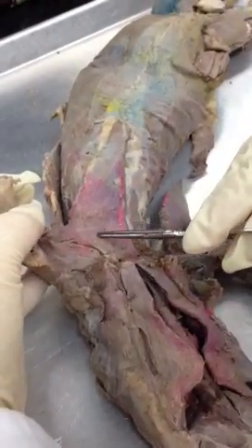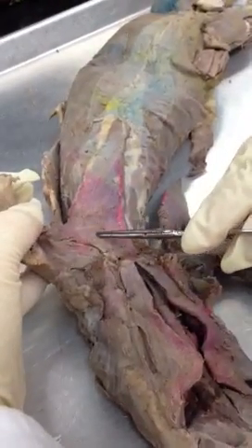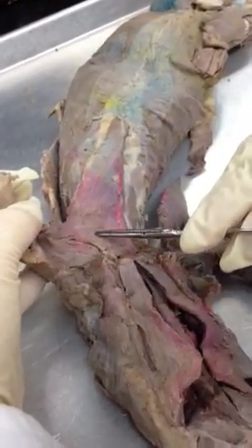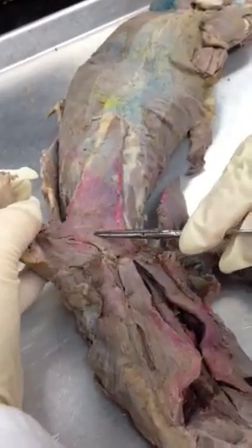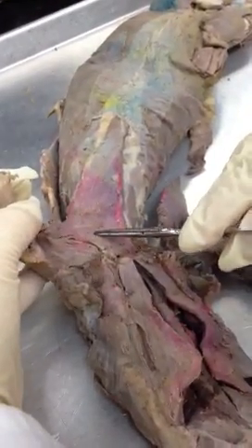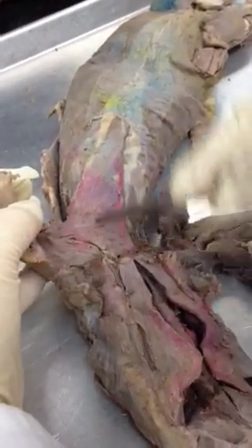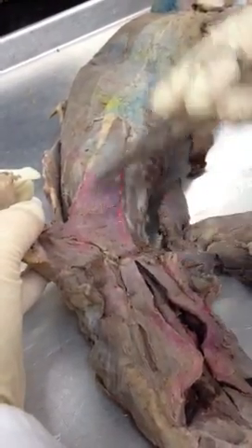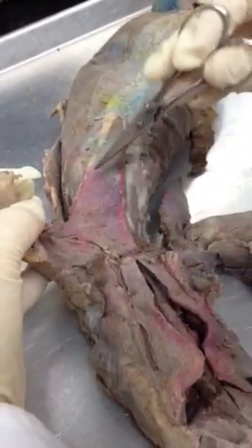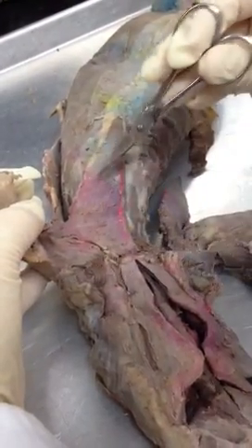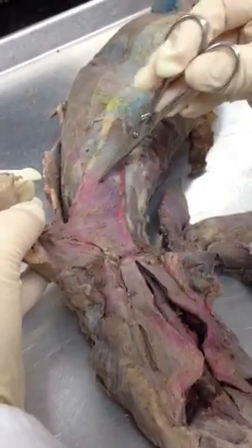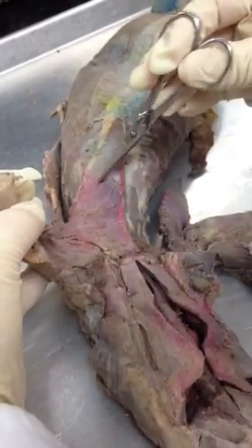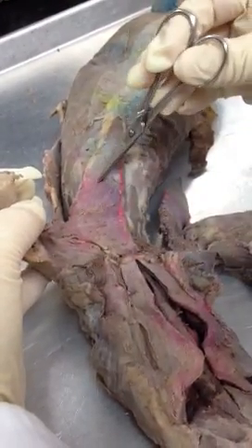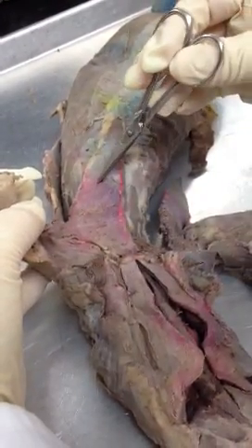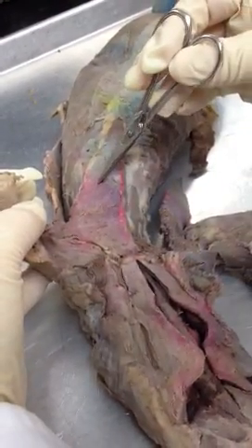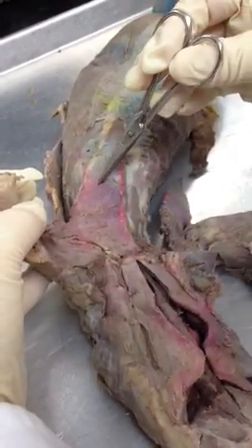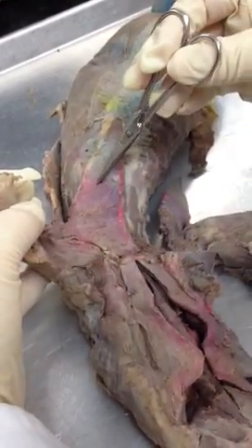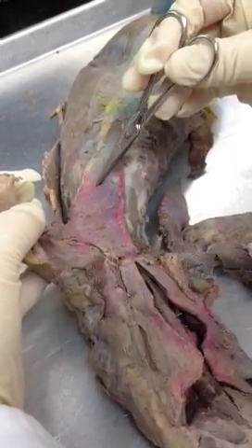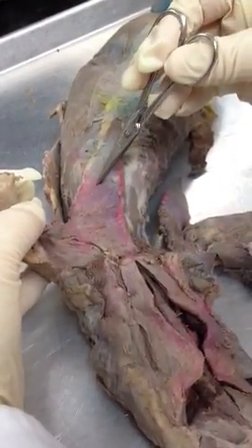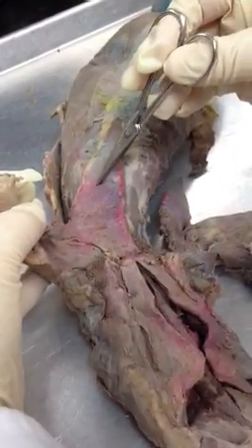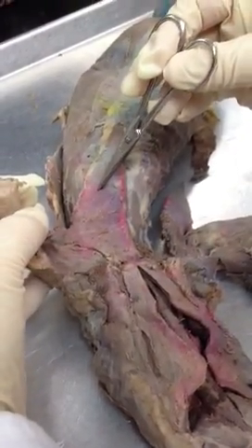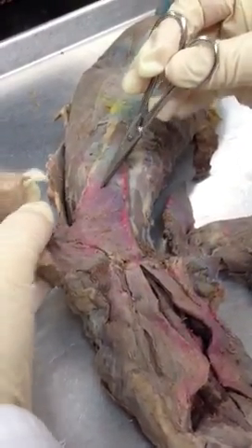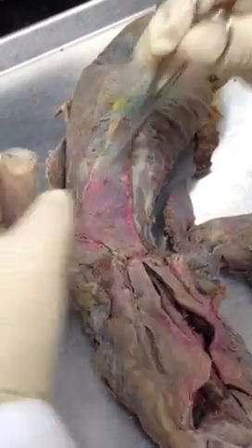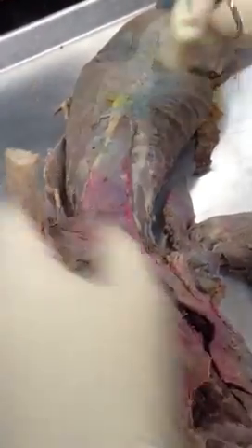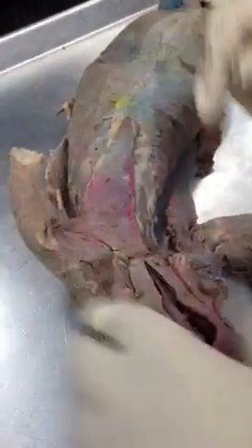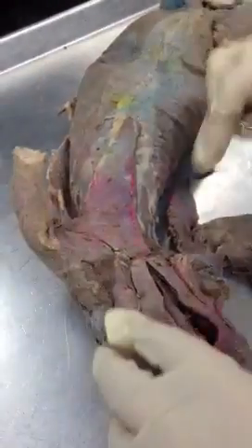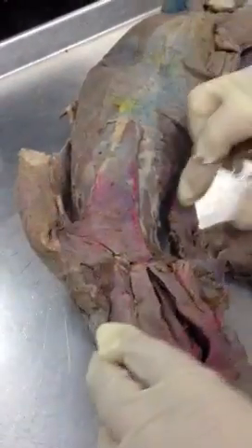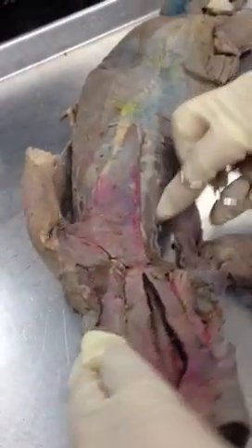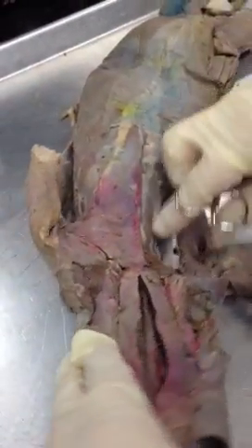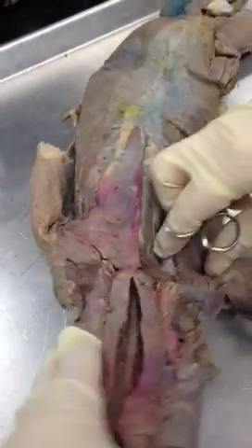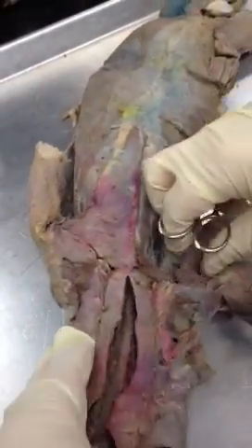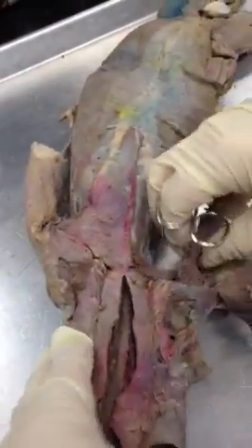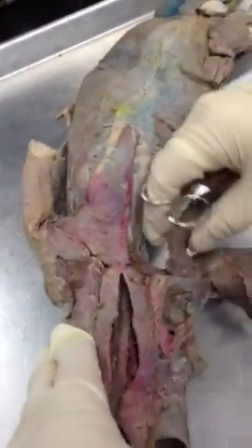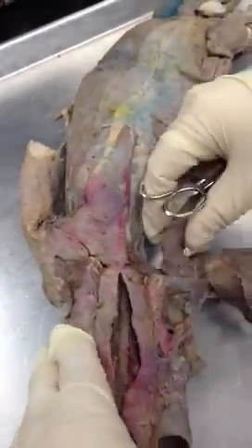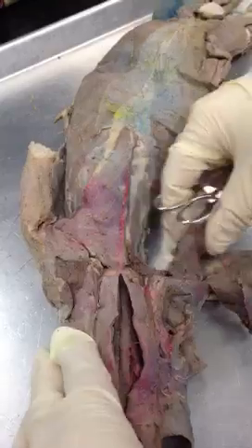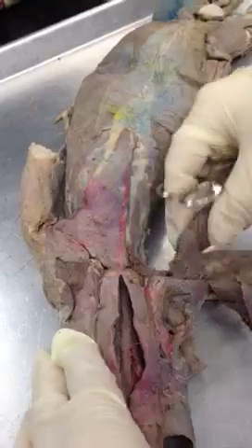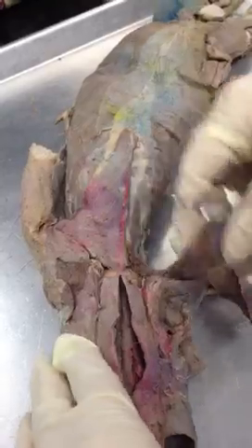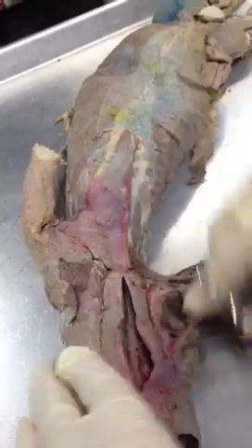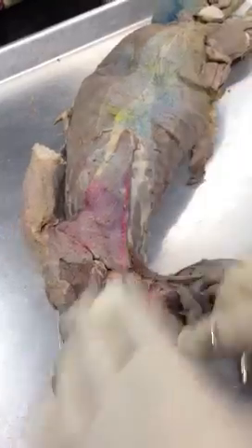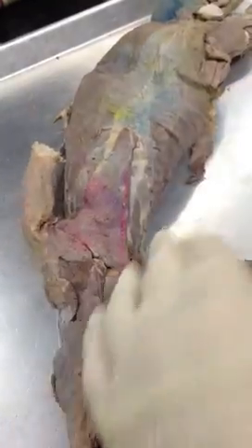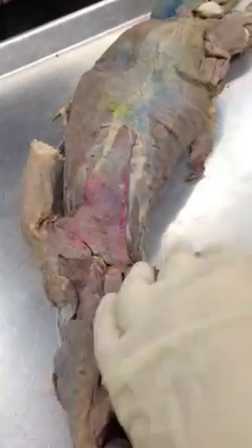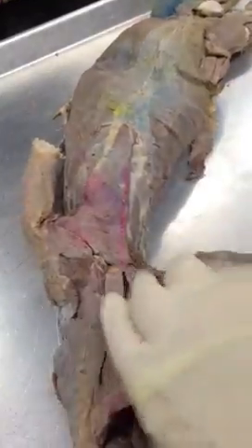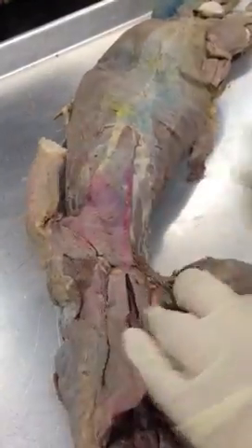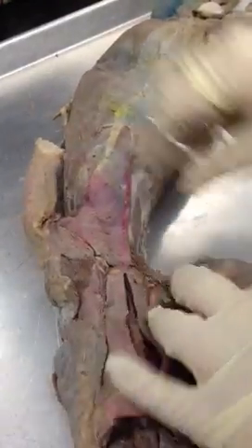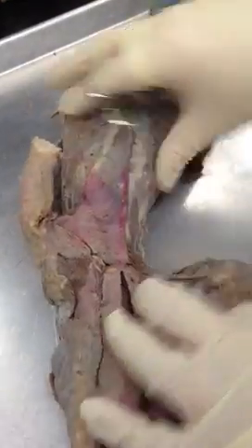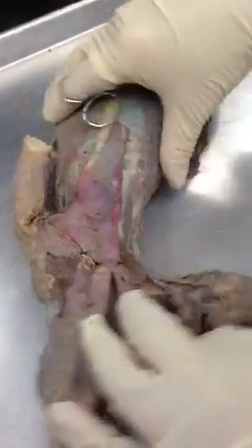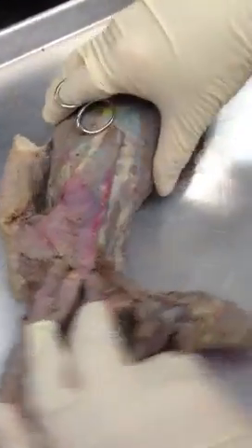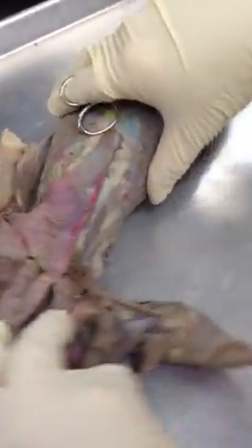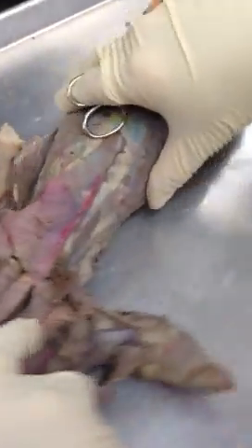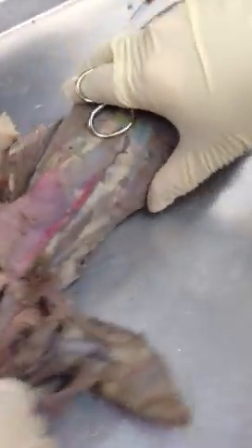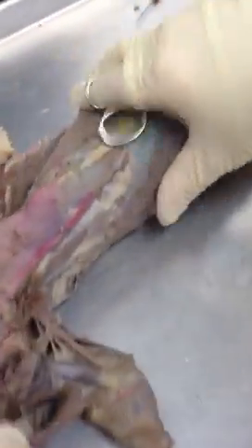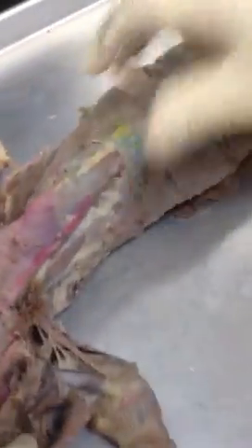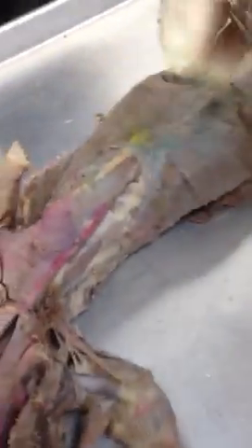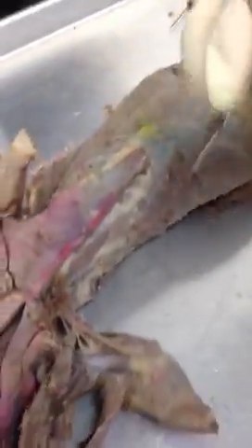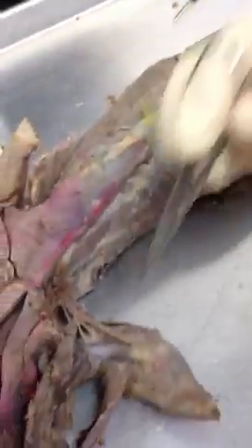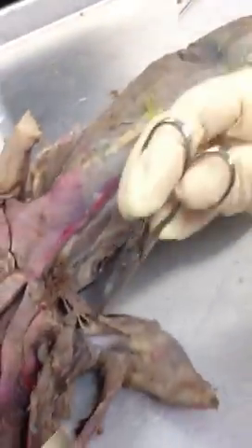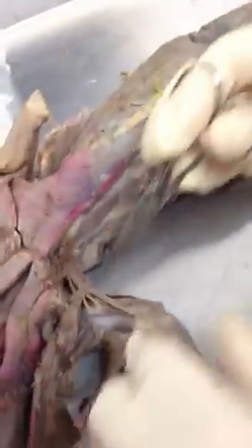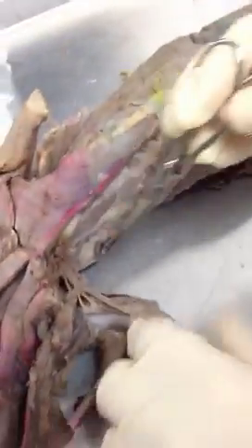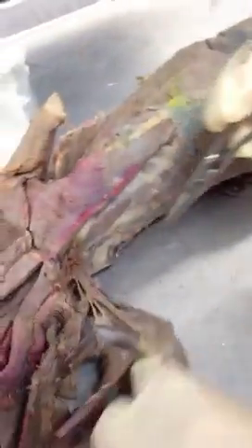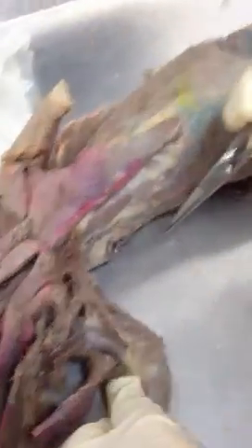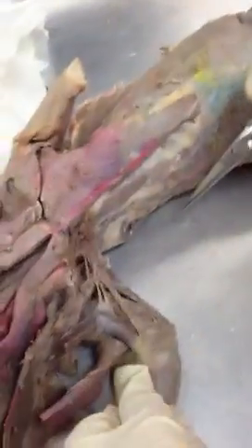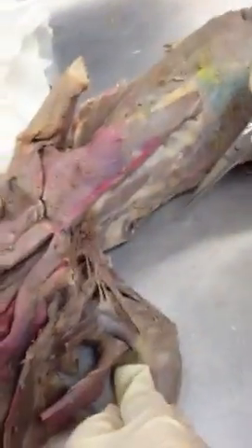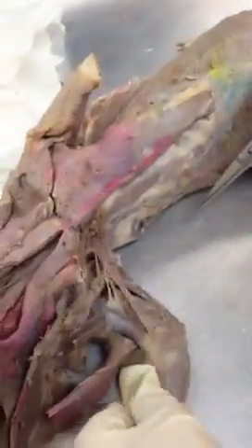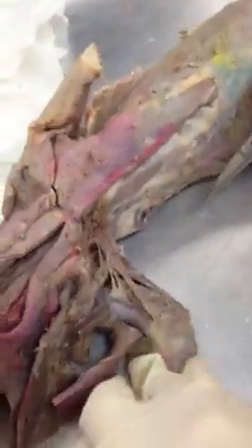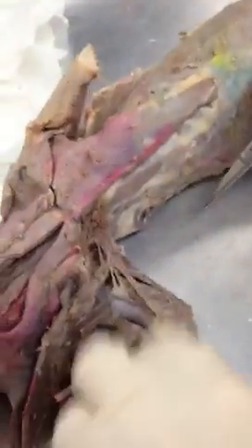Pectoralis major, pectoralis minor. On this side, they're dissected out of the way. Pull this back now — there are the arm muscles.